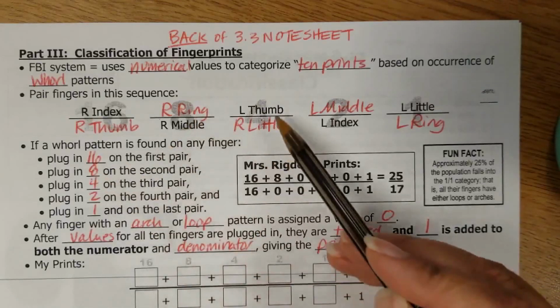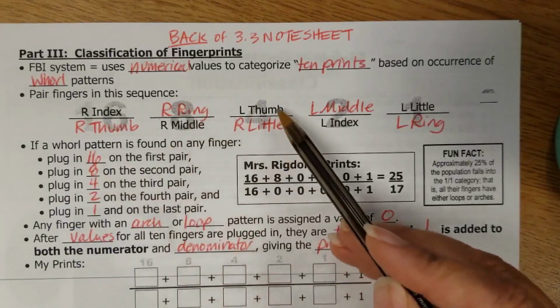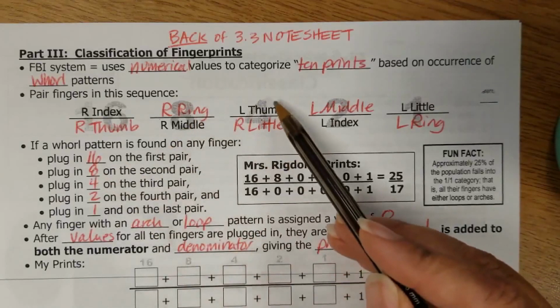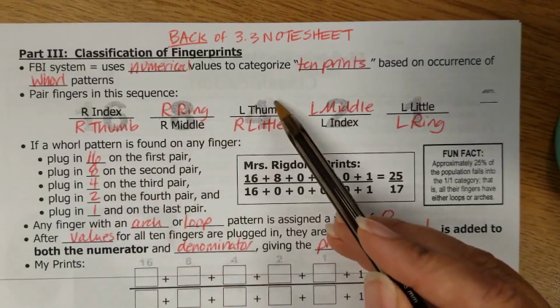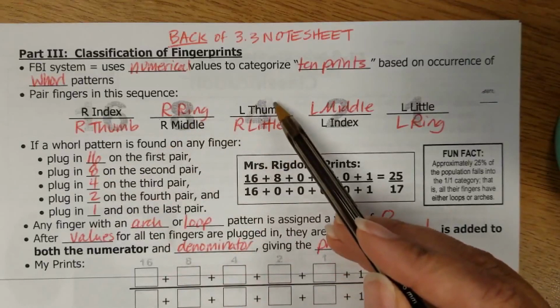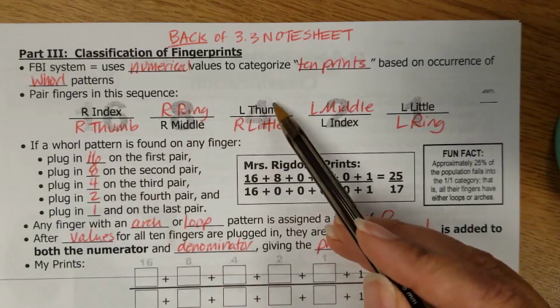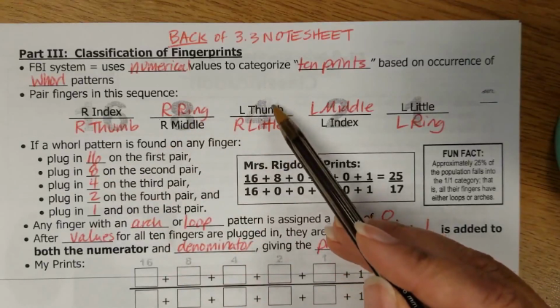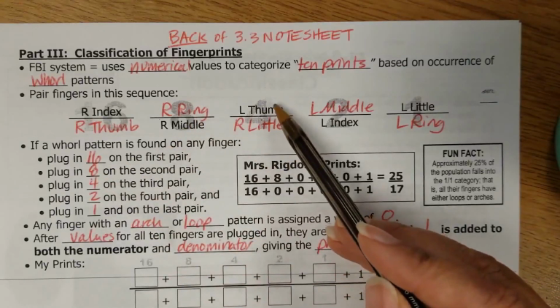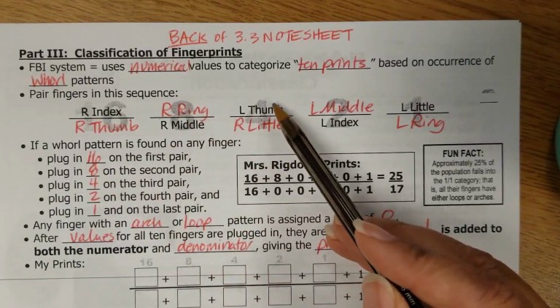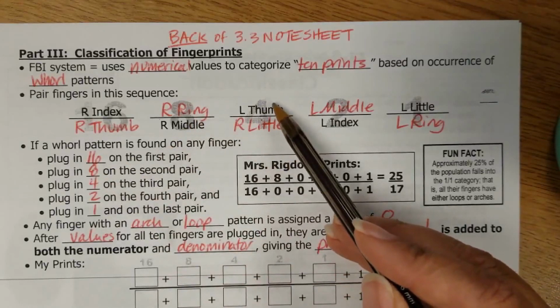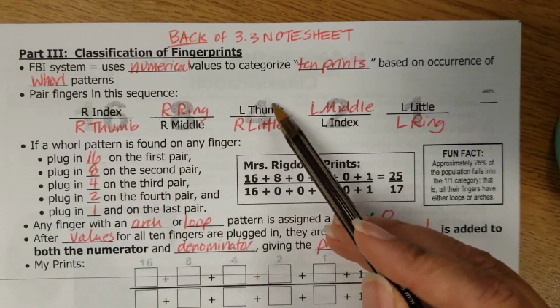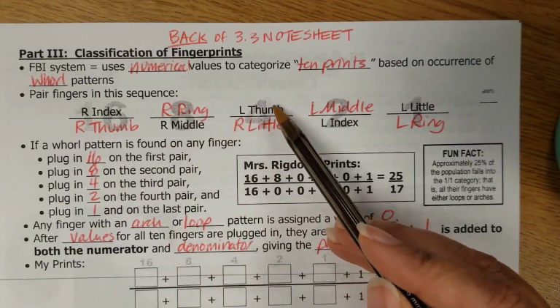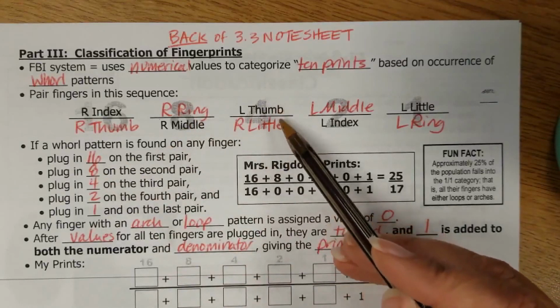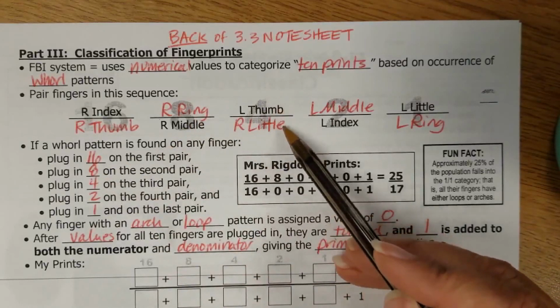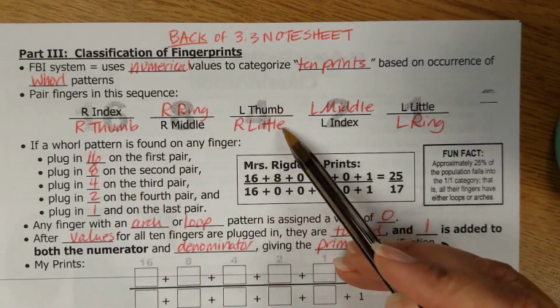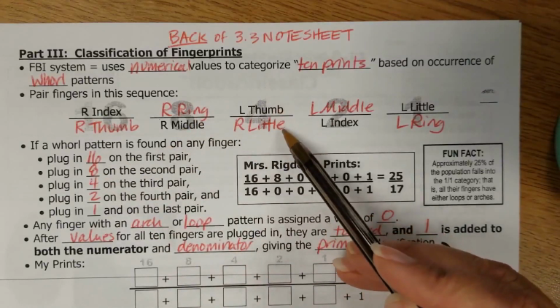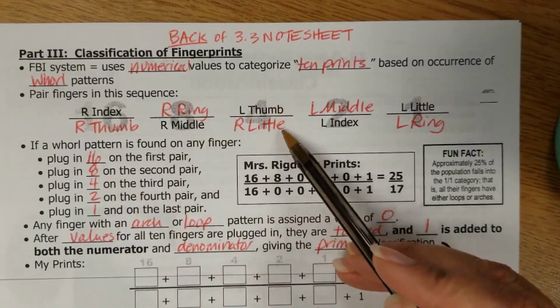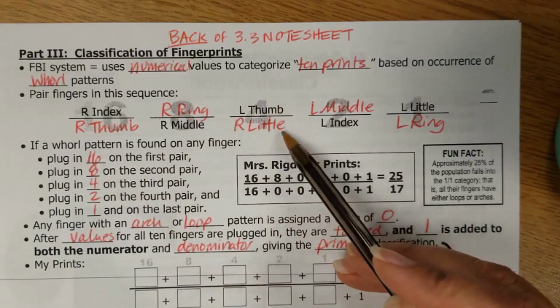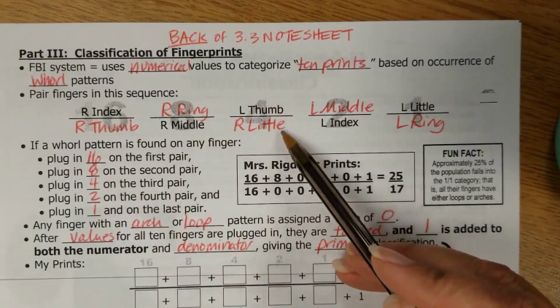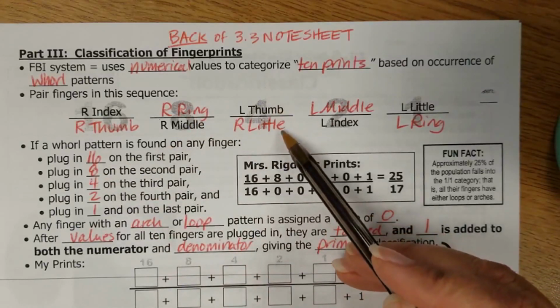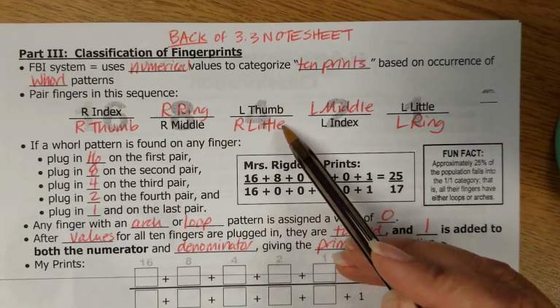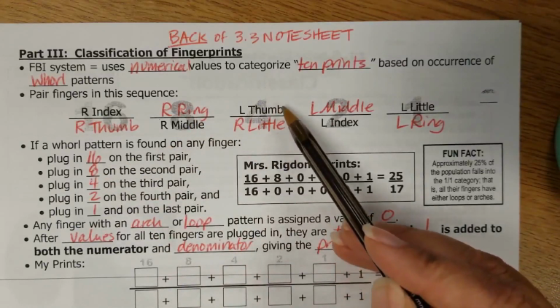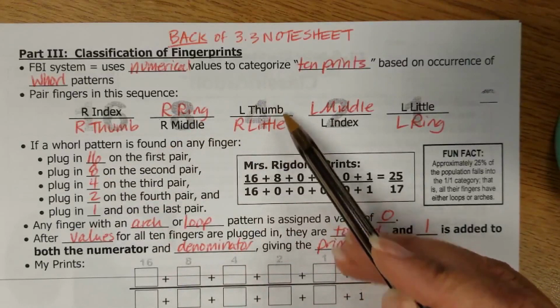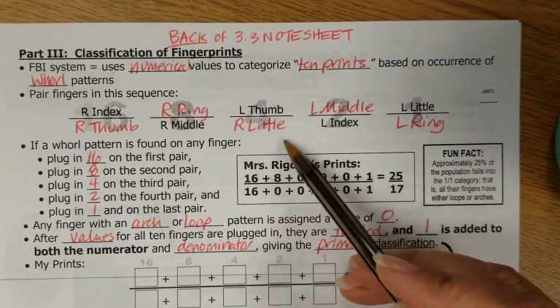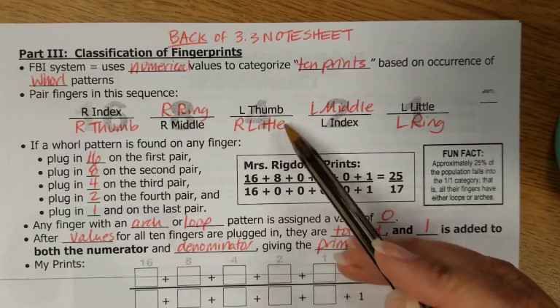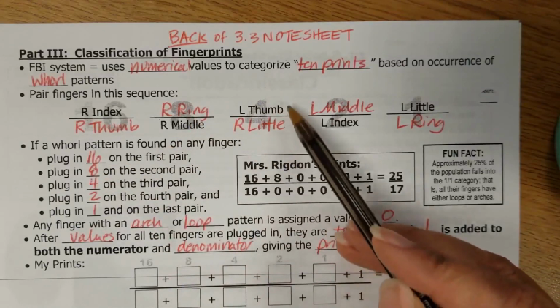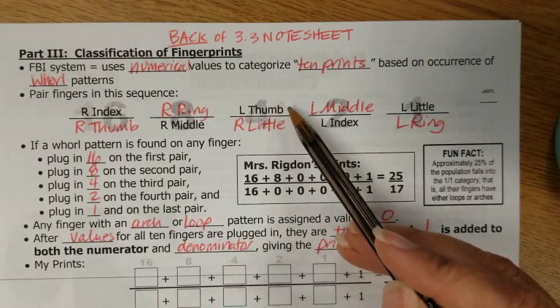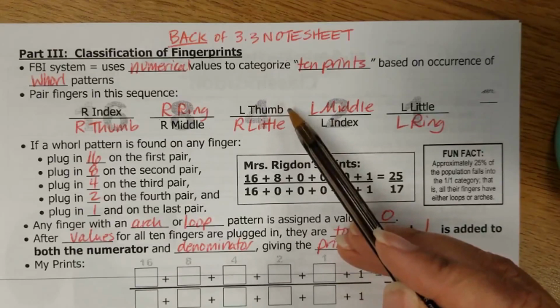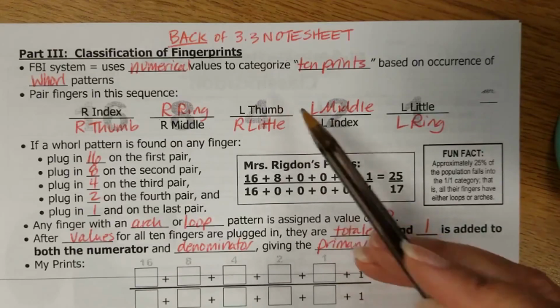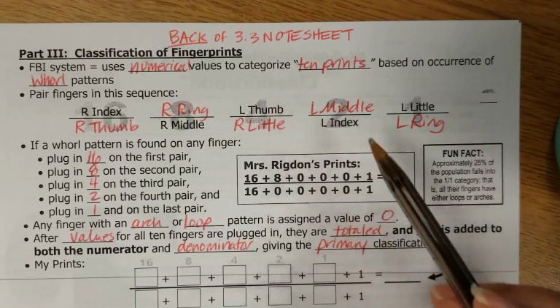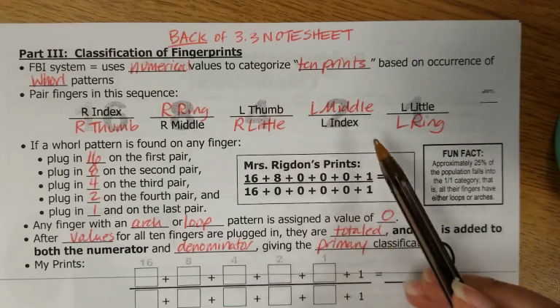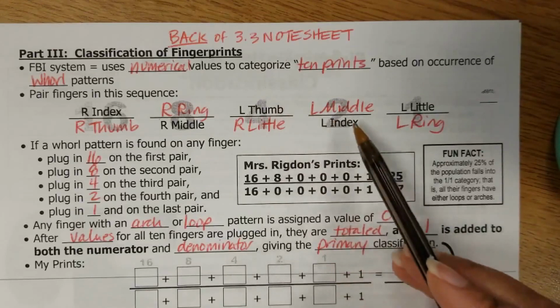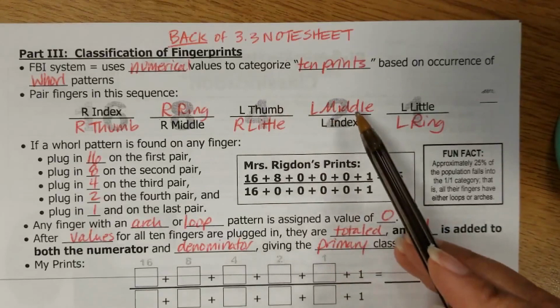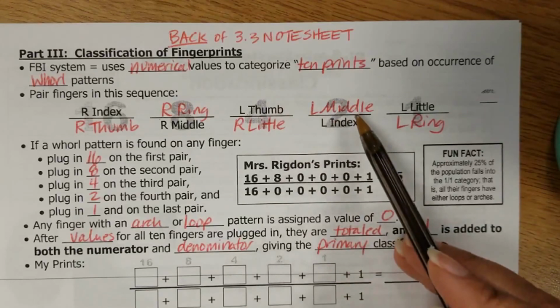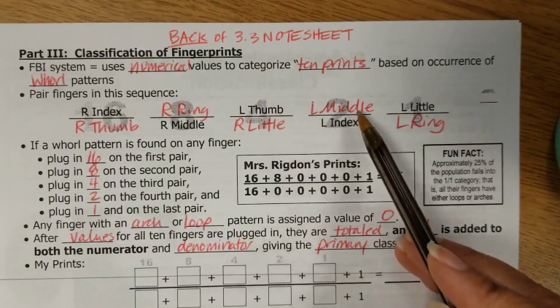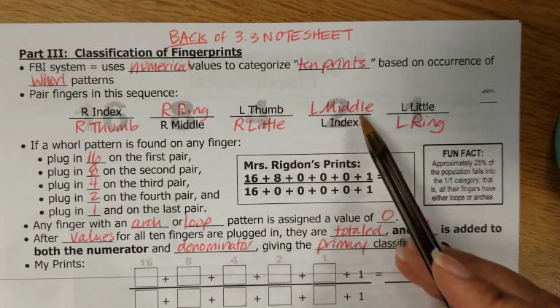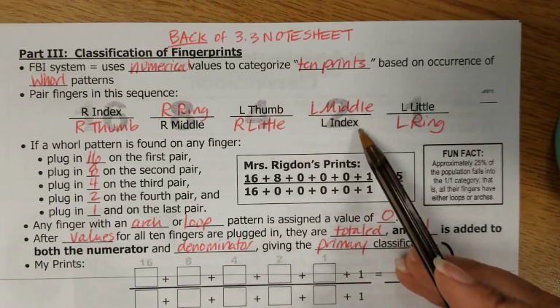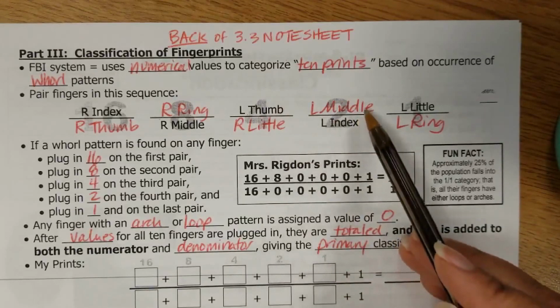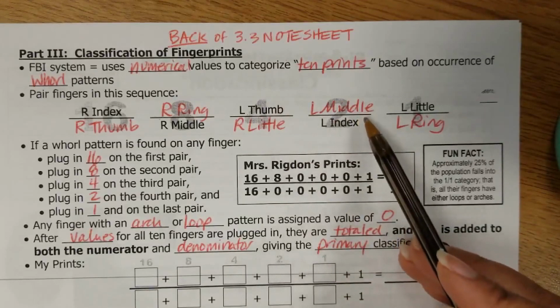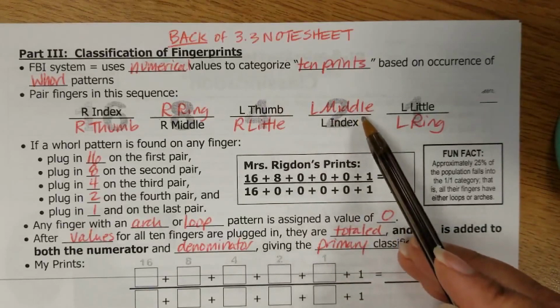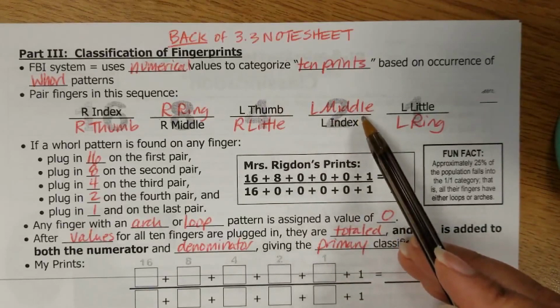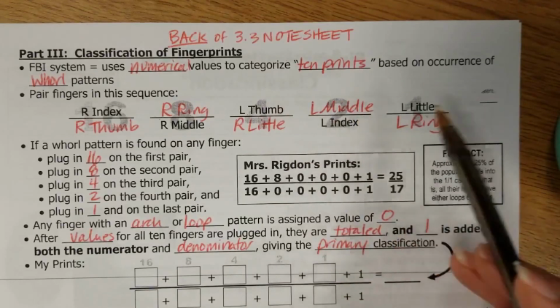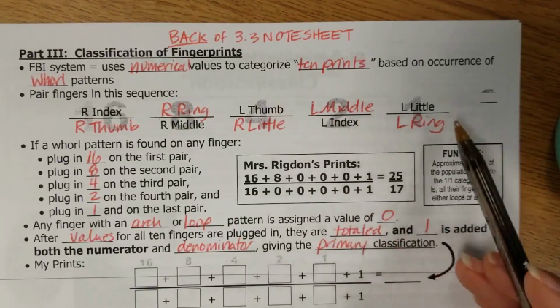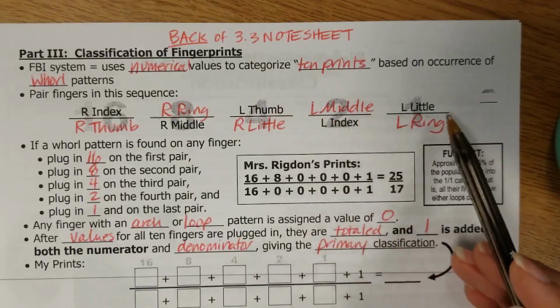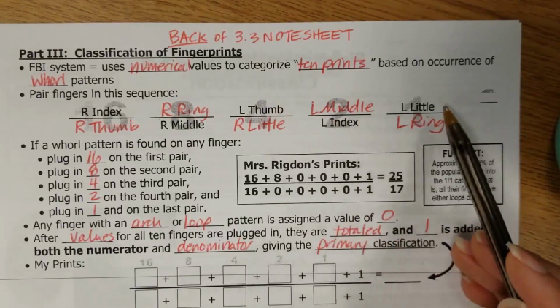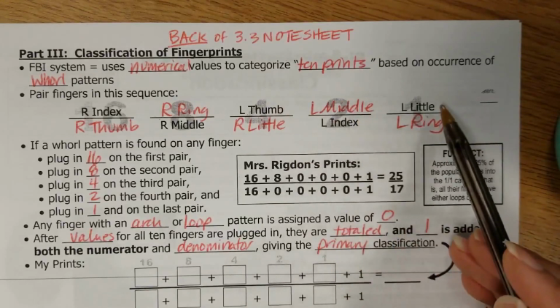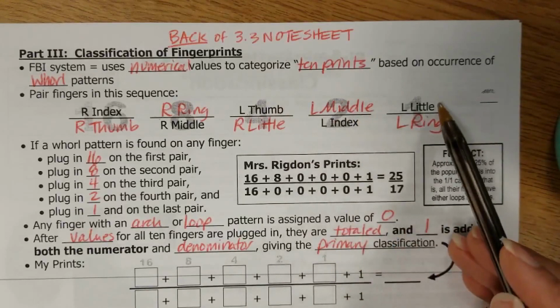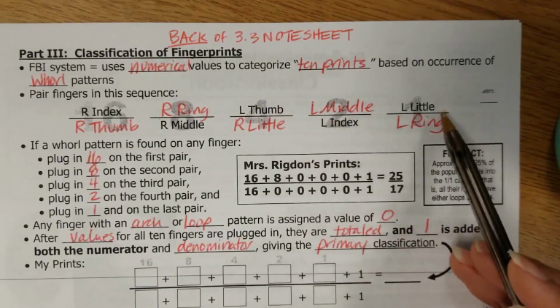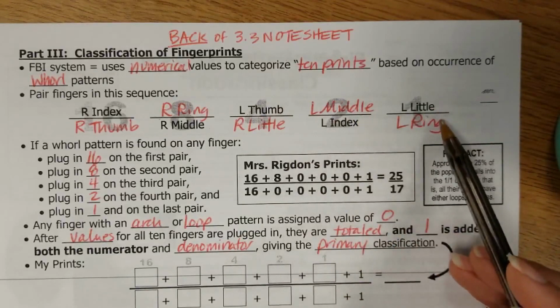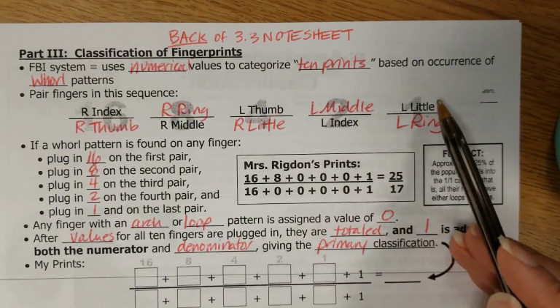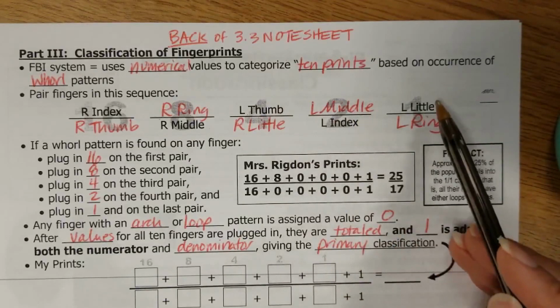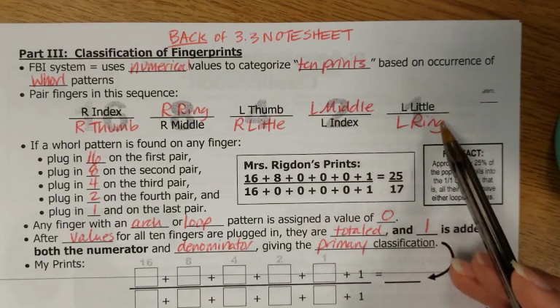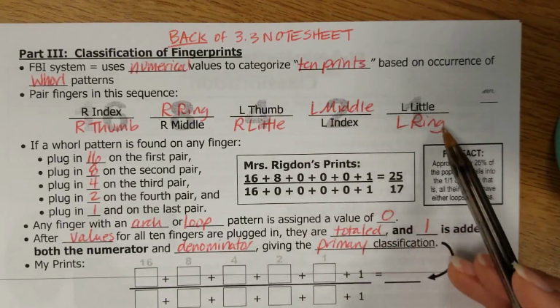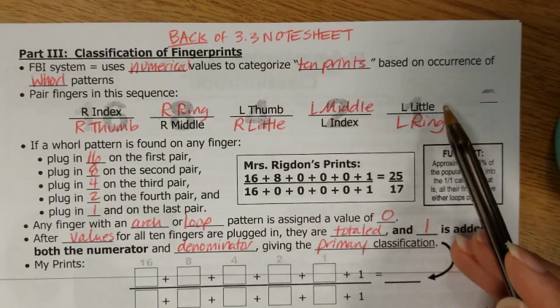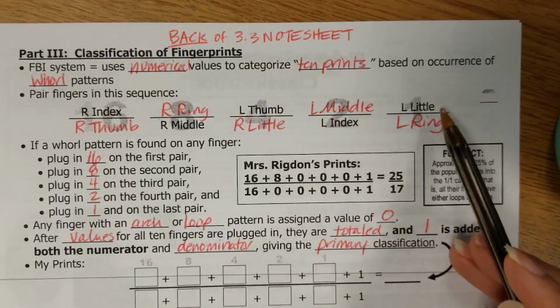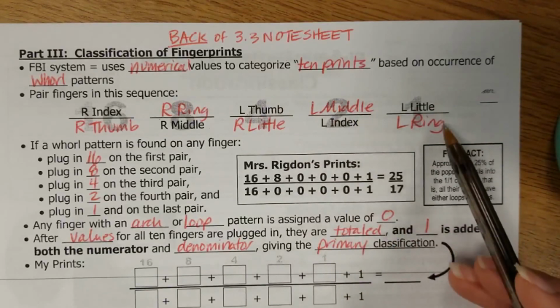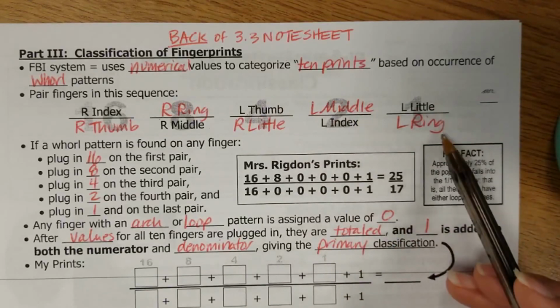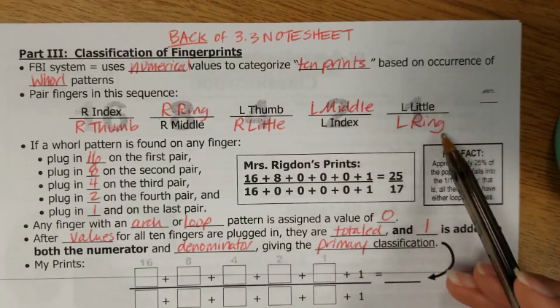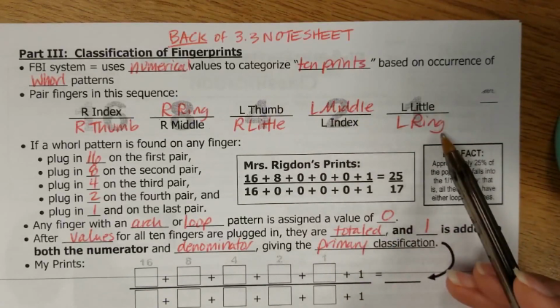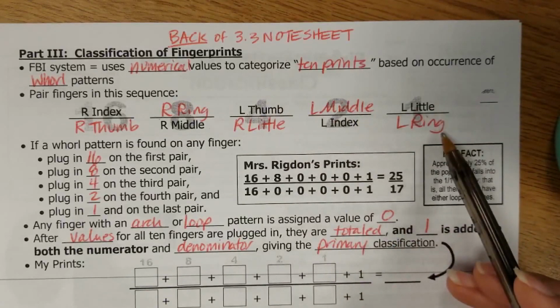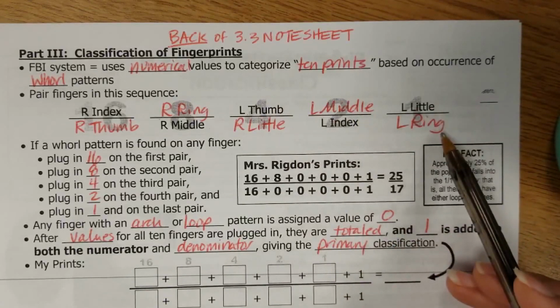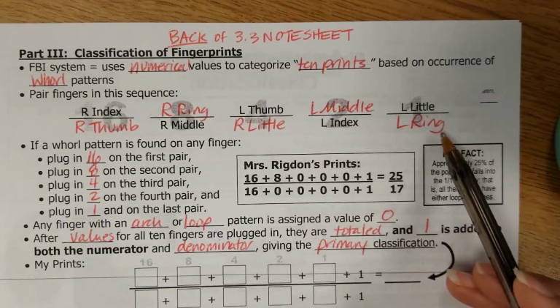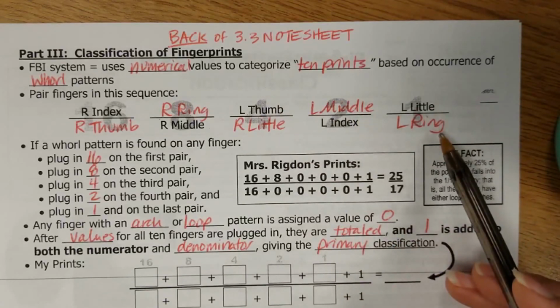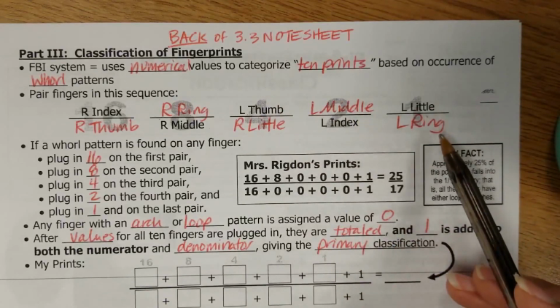A 4 if it's on the left thumb or the right little, 2s here for these two fingers, and a 1 here for these two fingers.